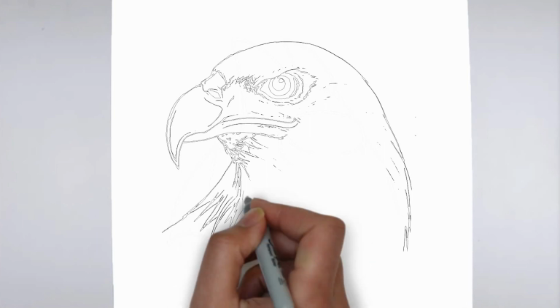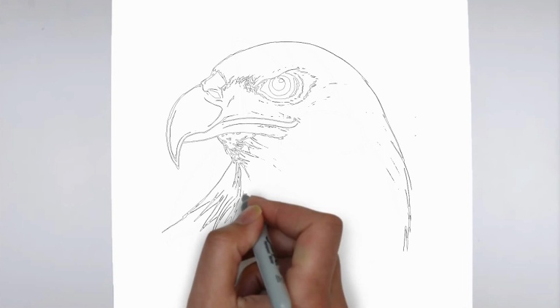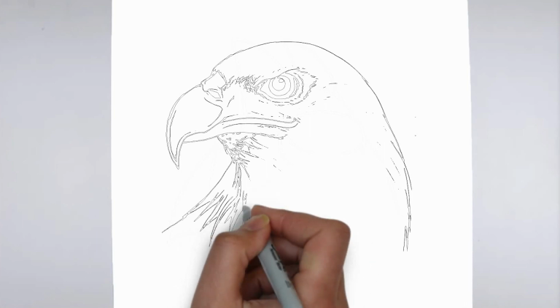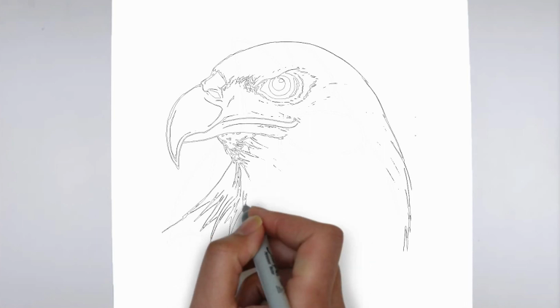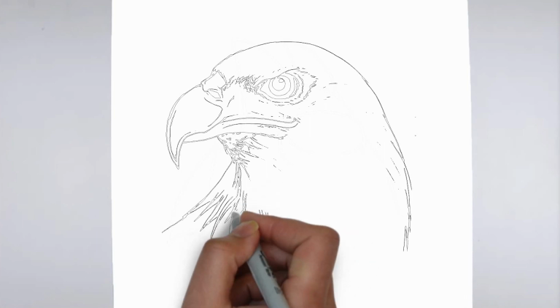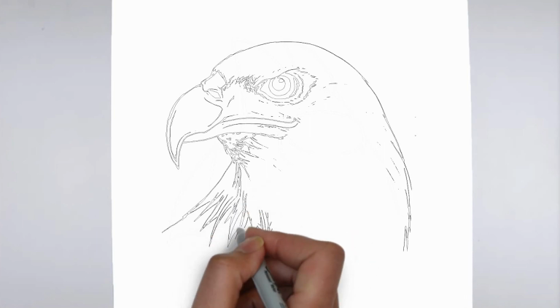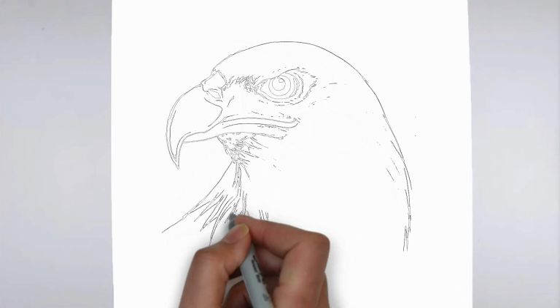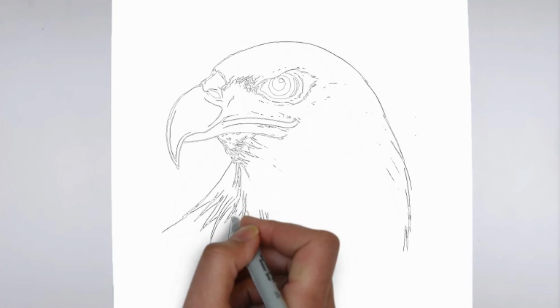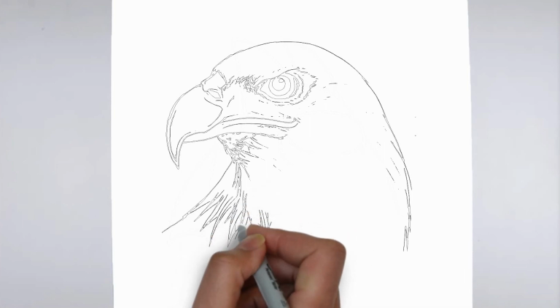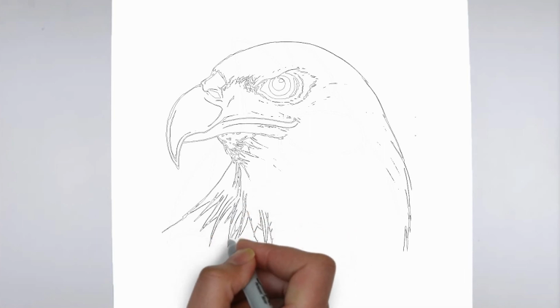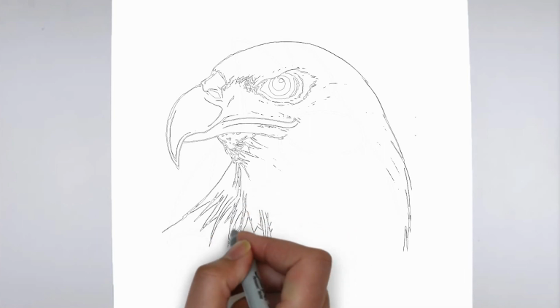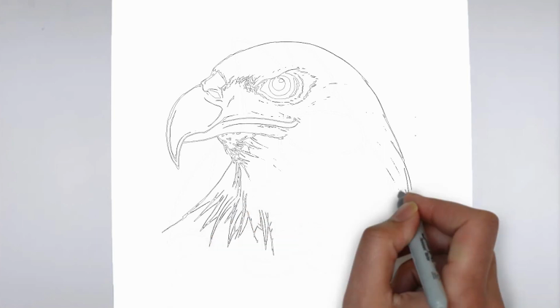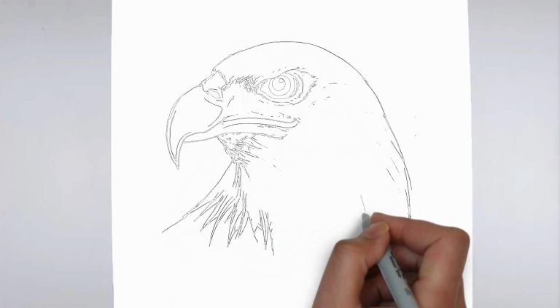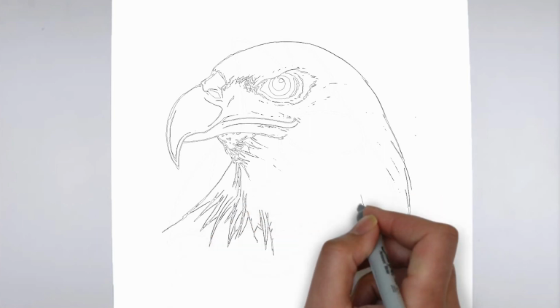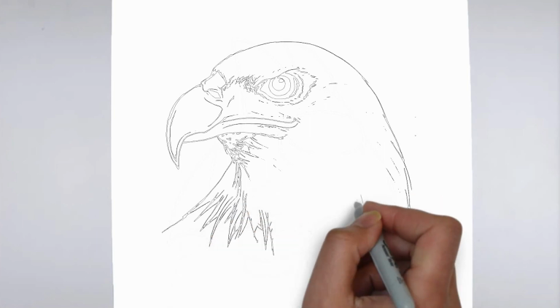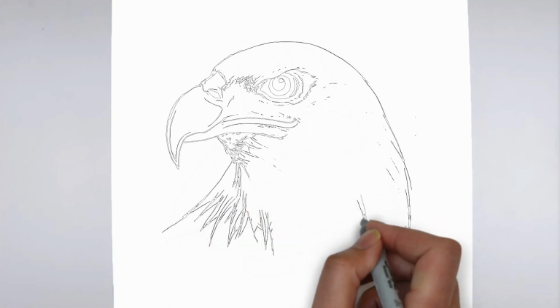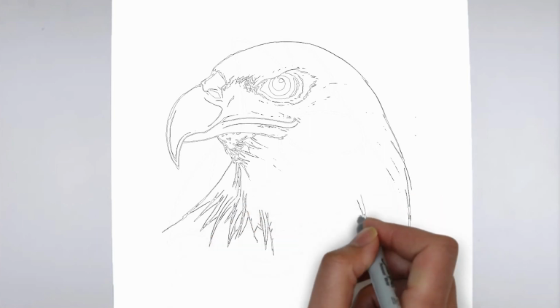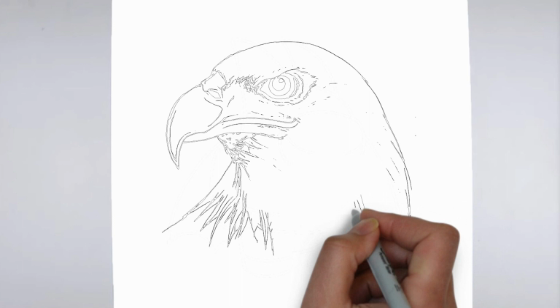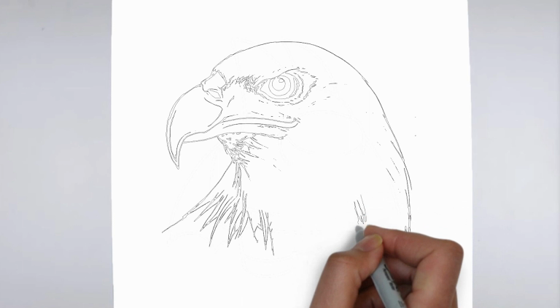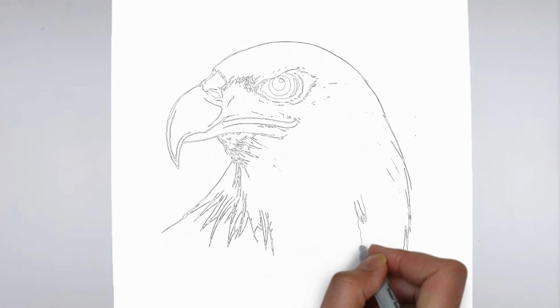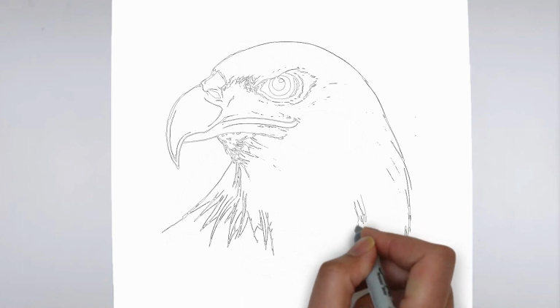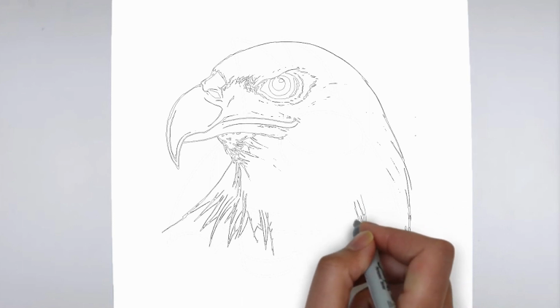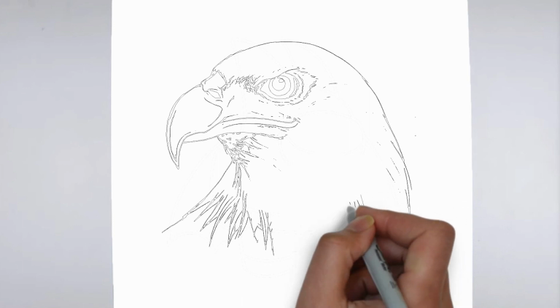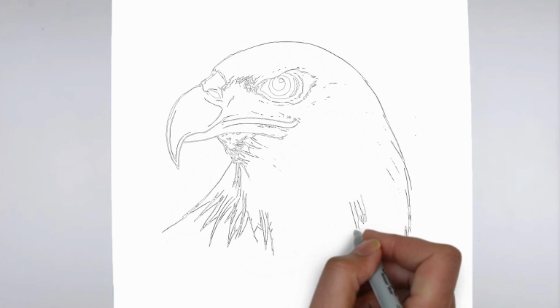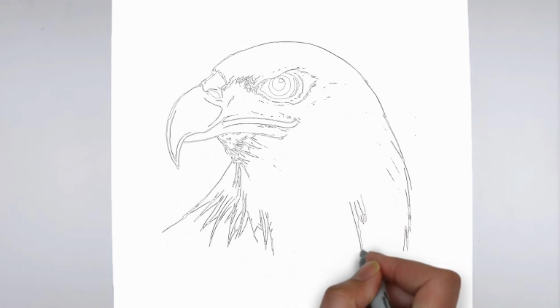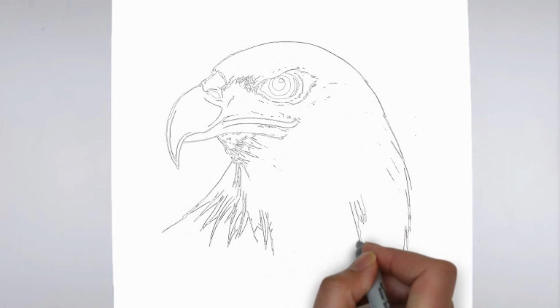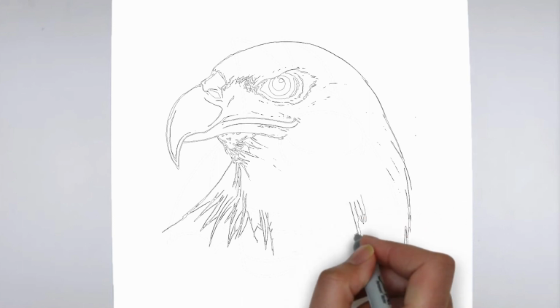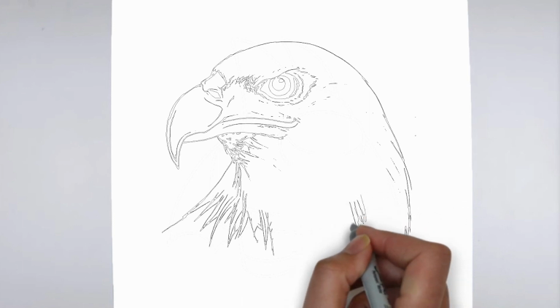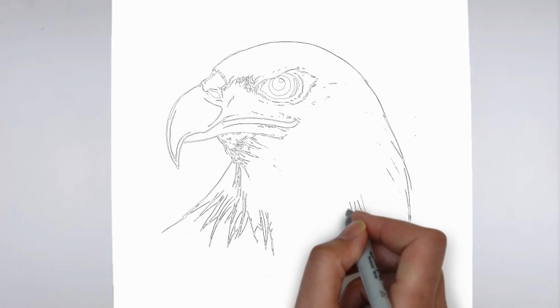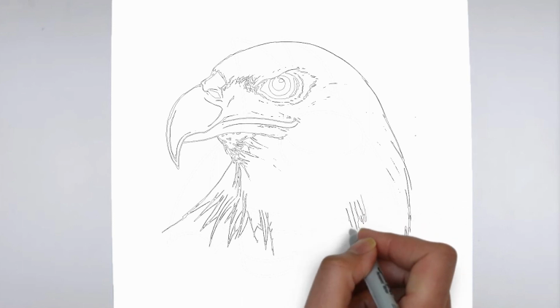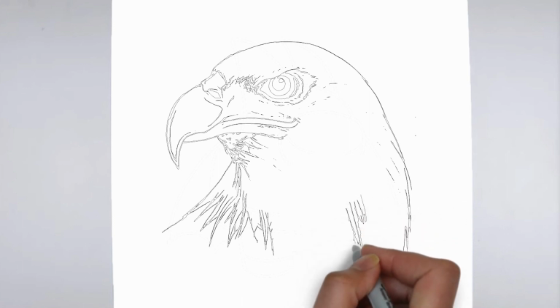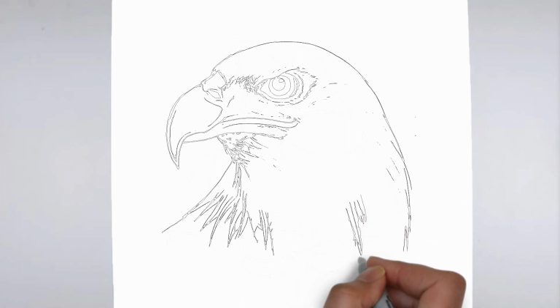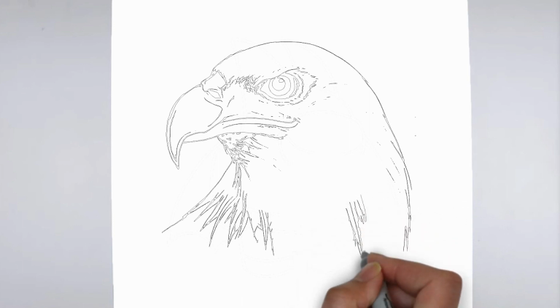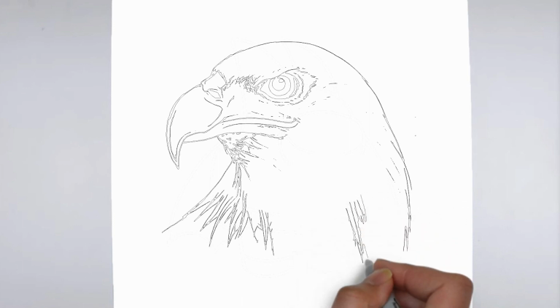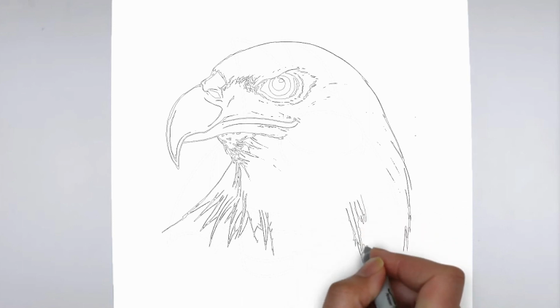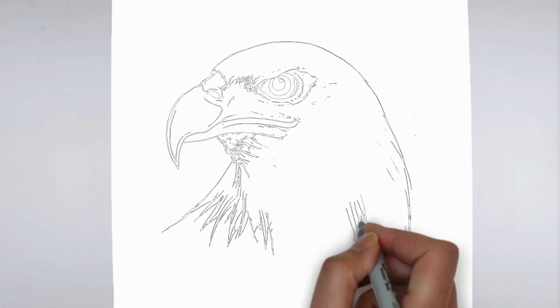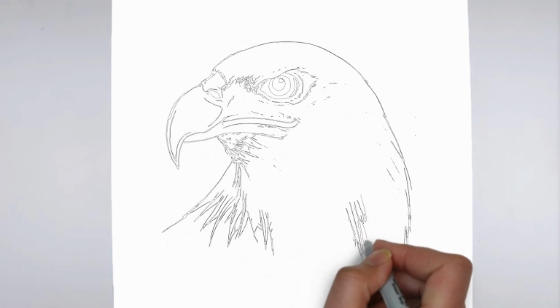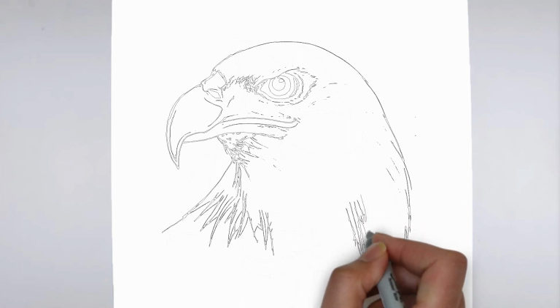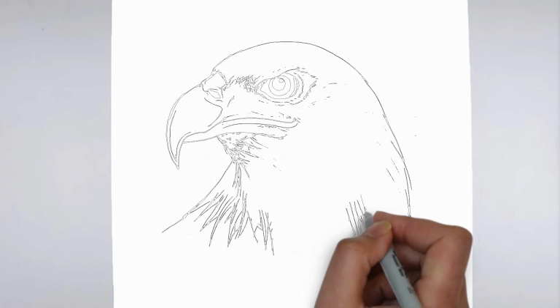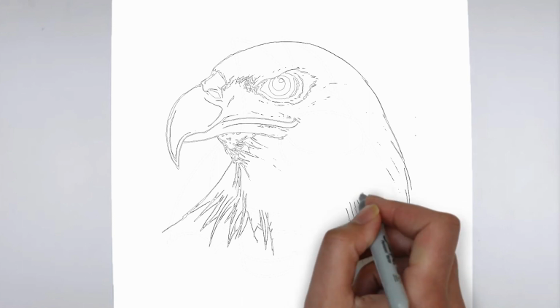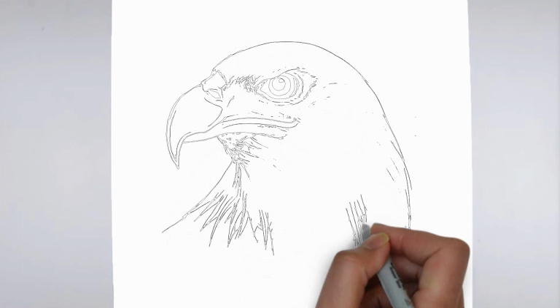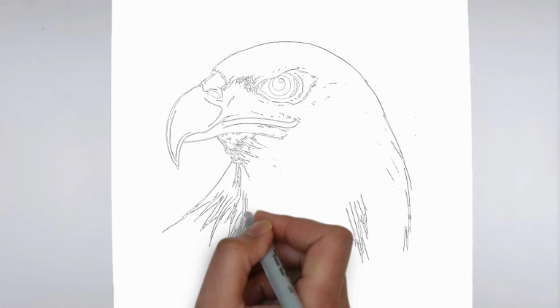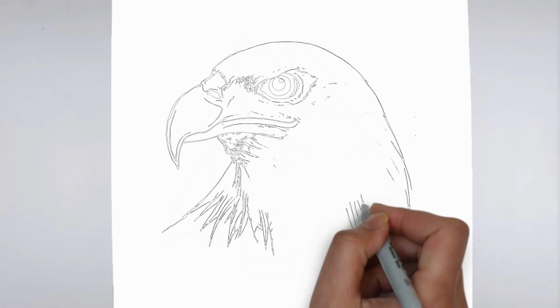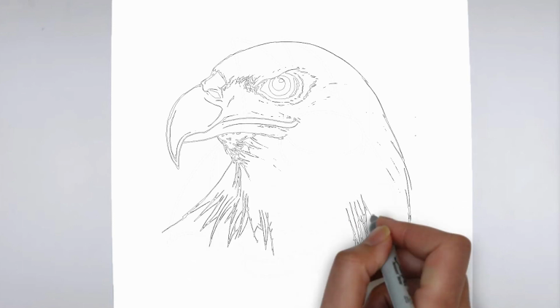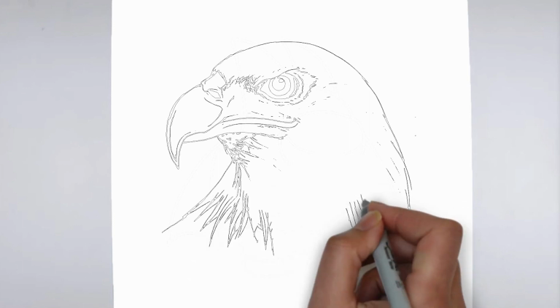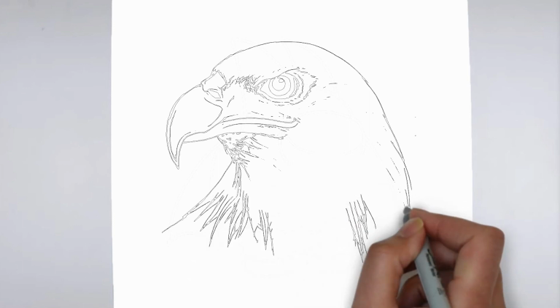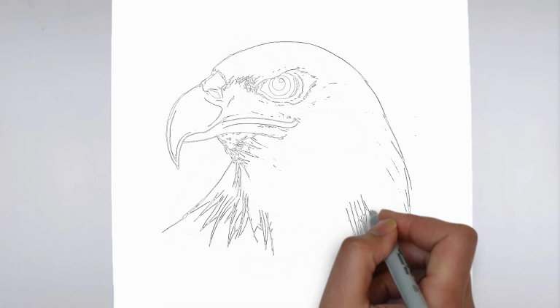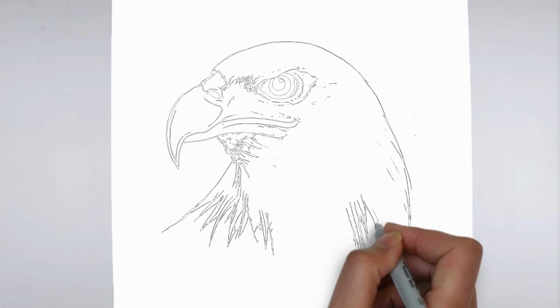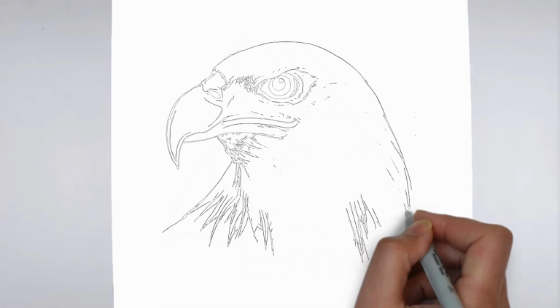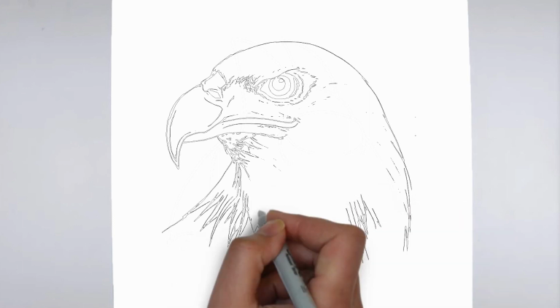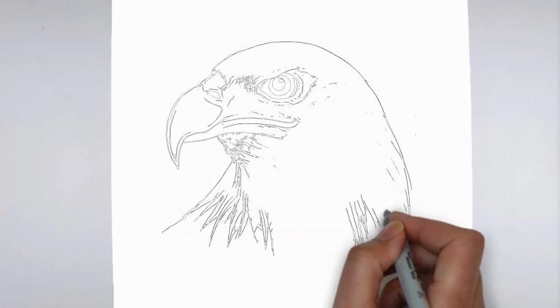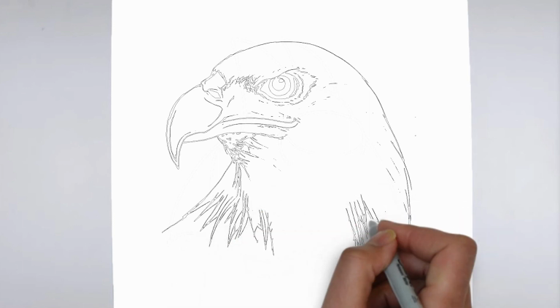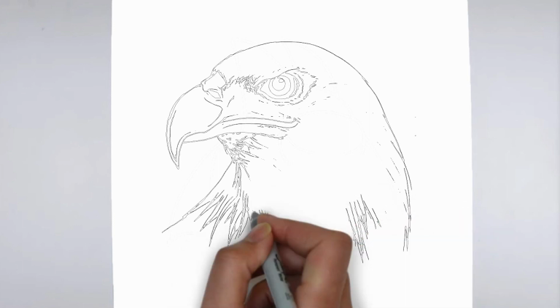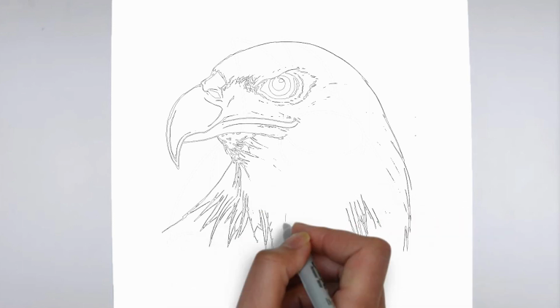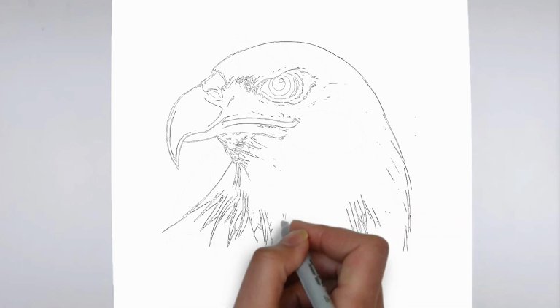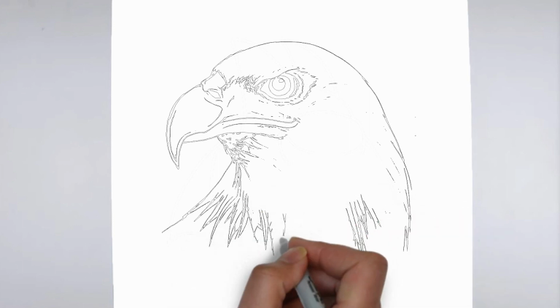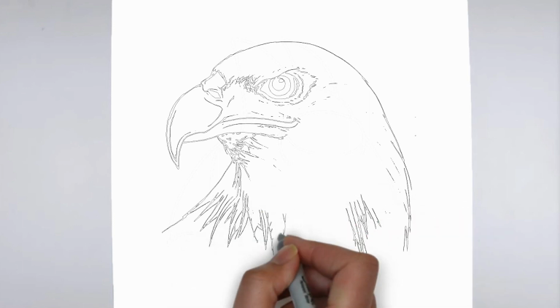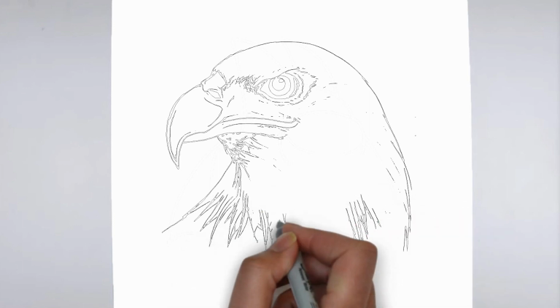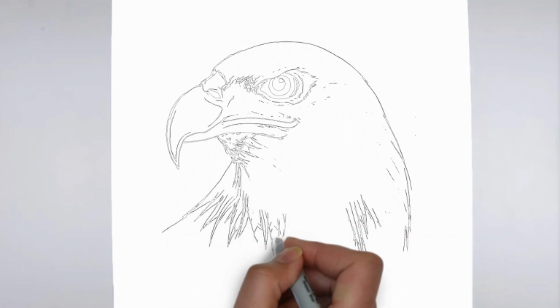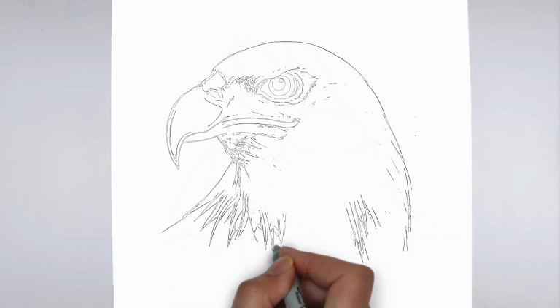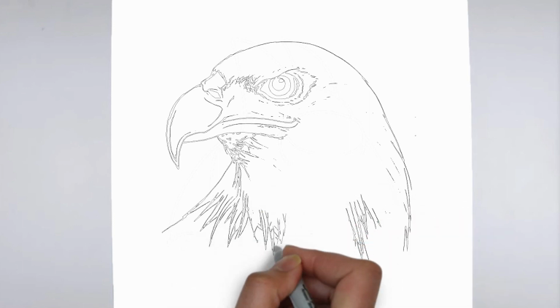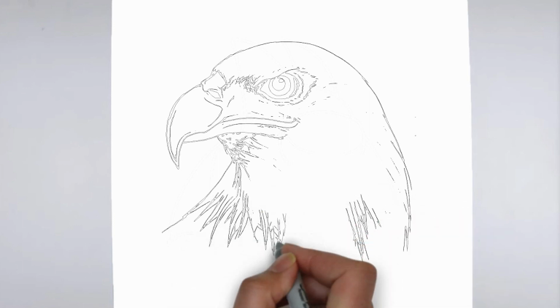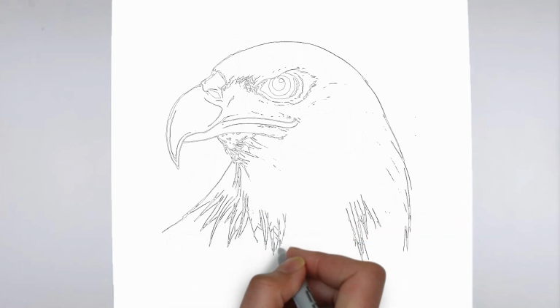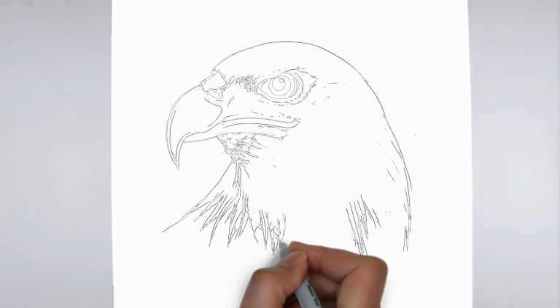And there you have it — your drawing is ready! Don't forget to sign your drawing and share it with us in the comments. Thank you for watching!